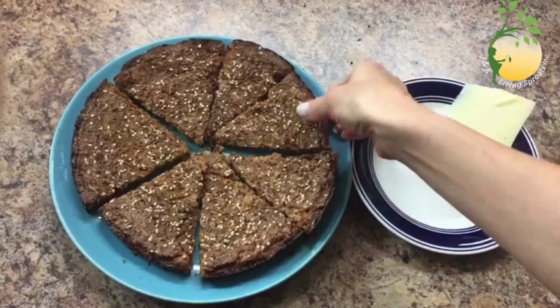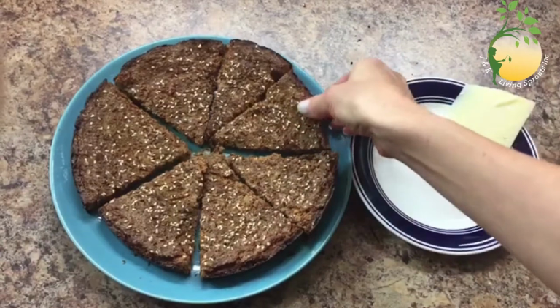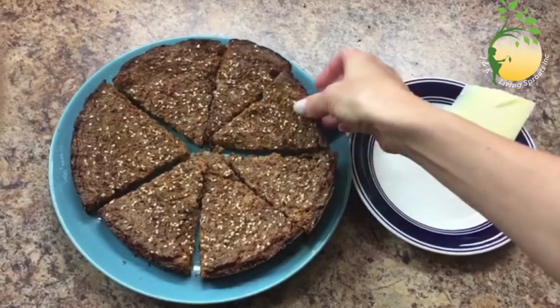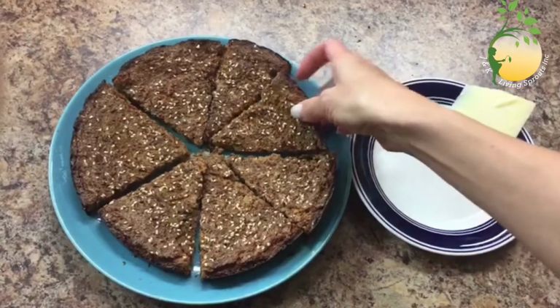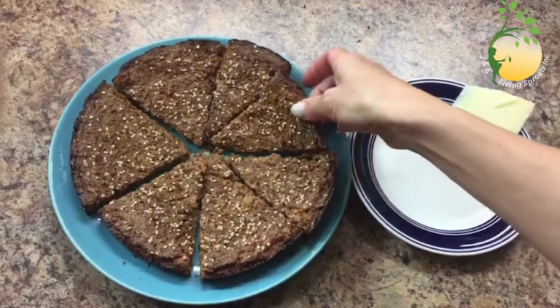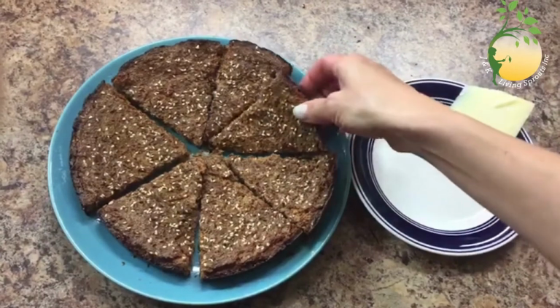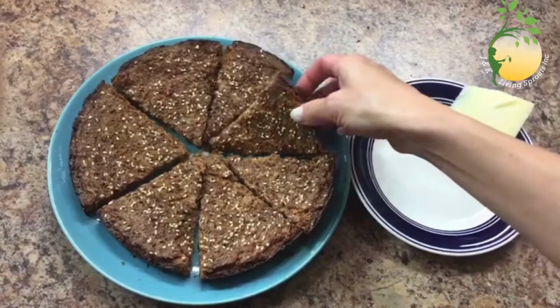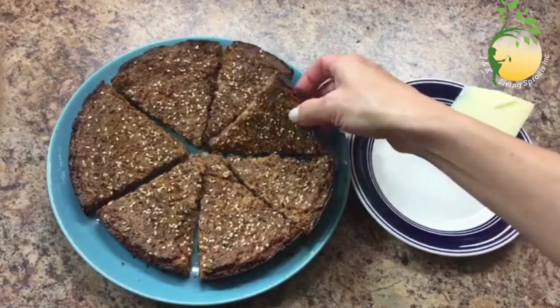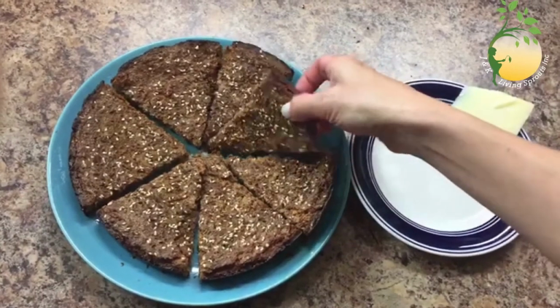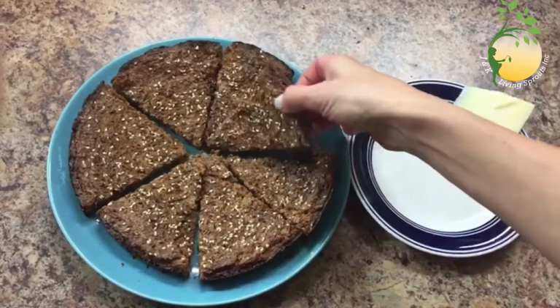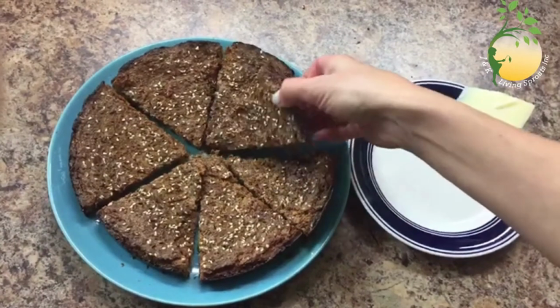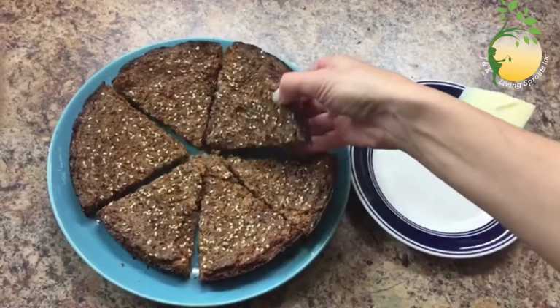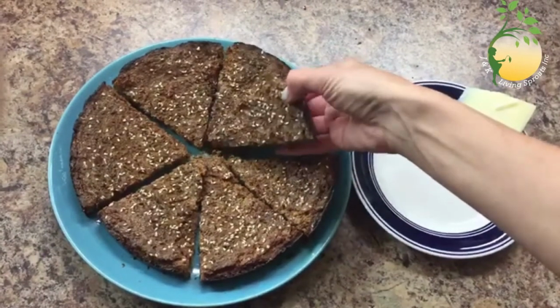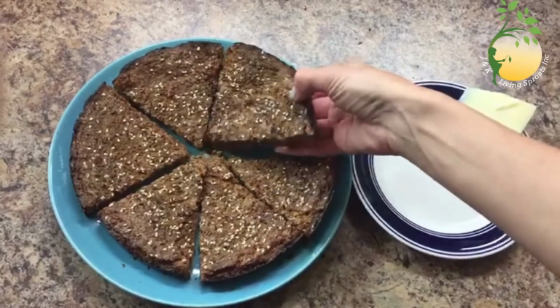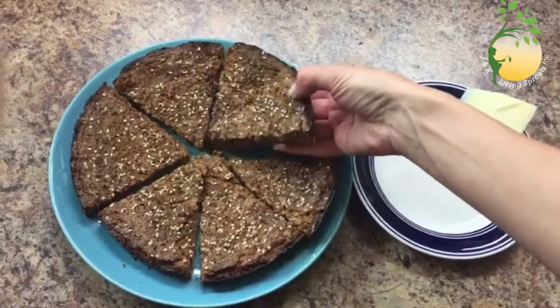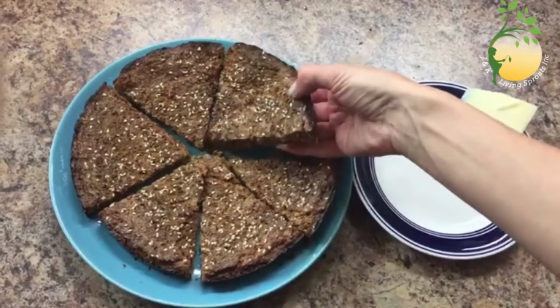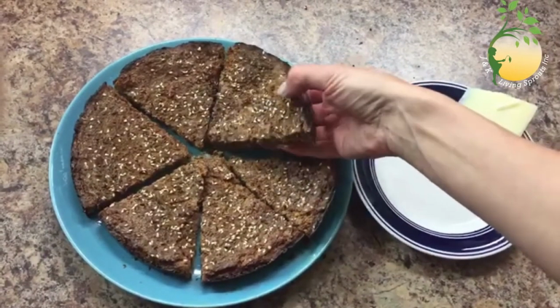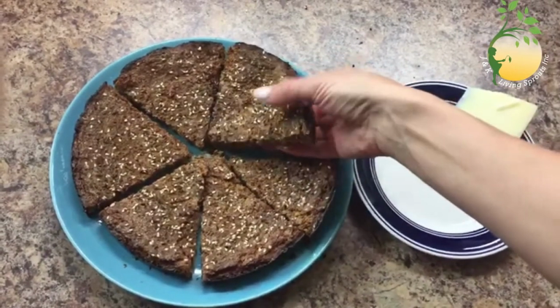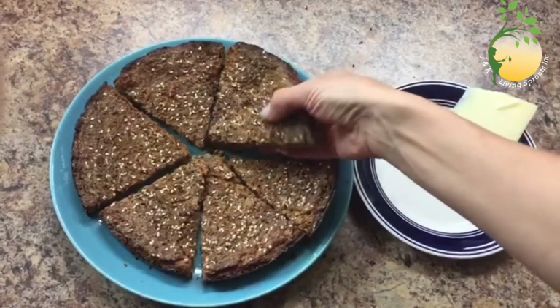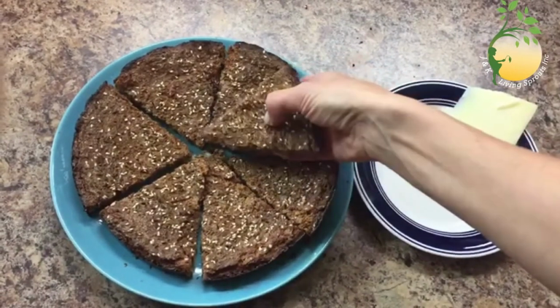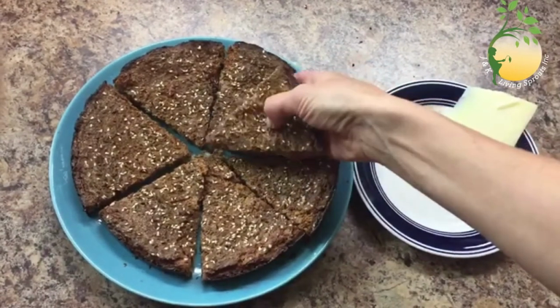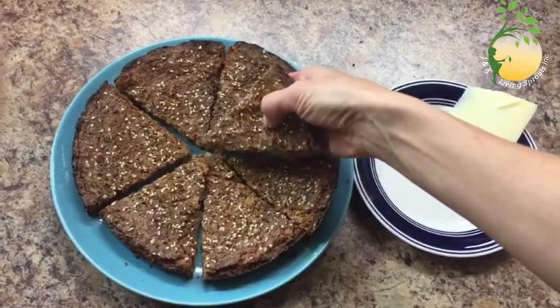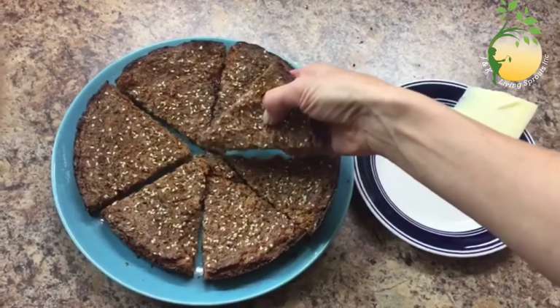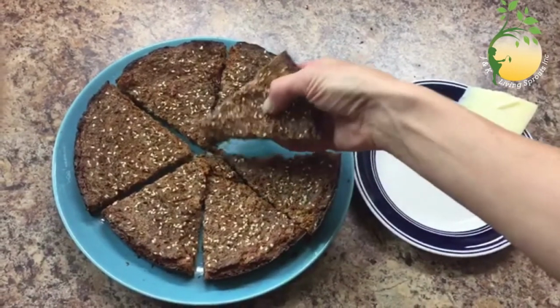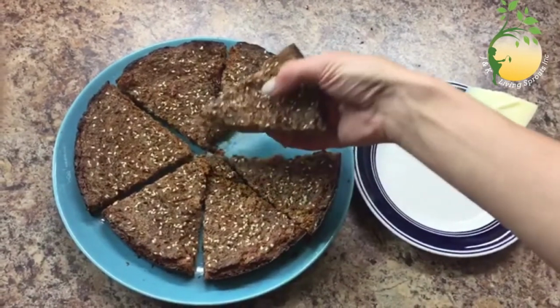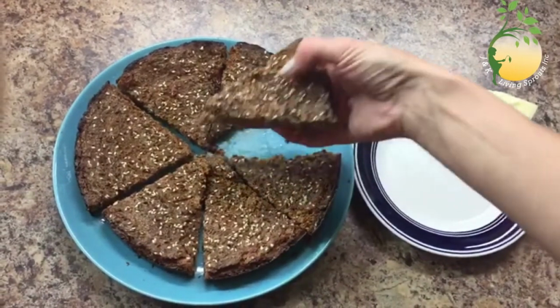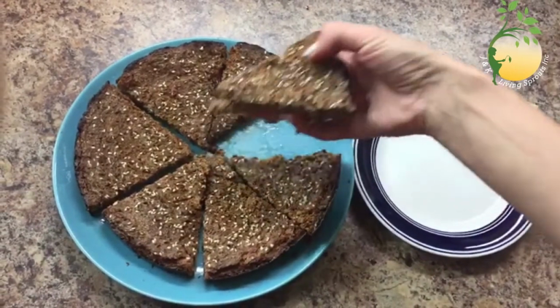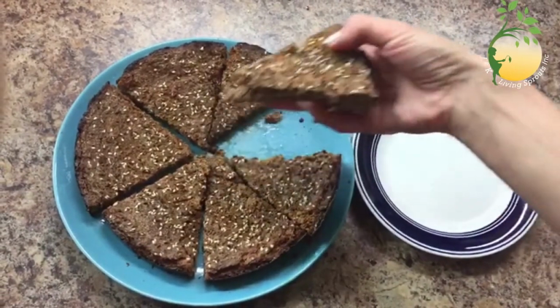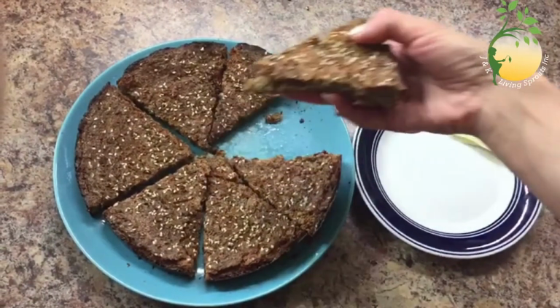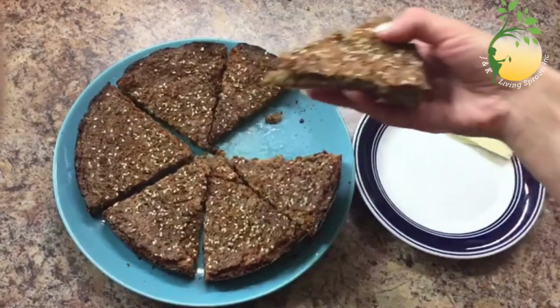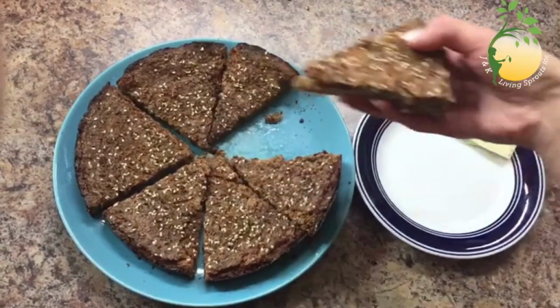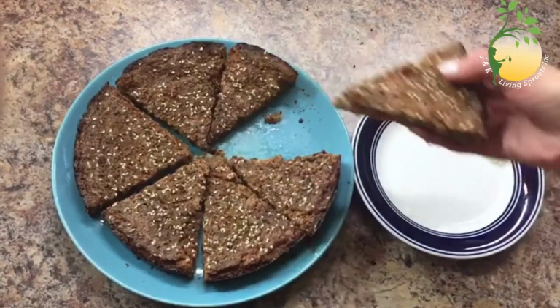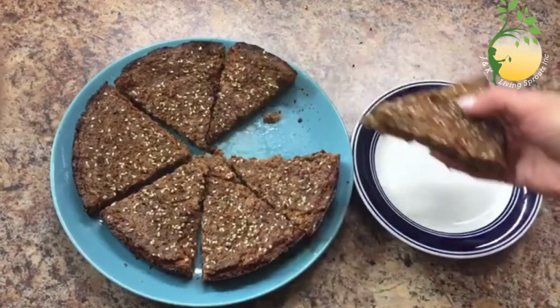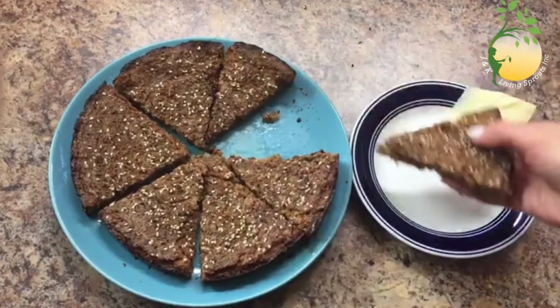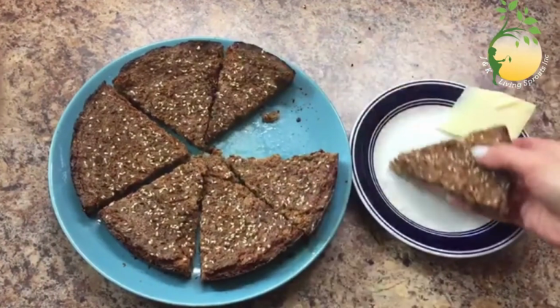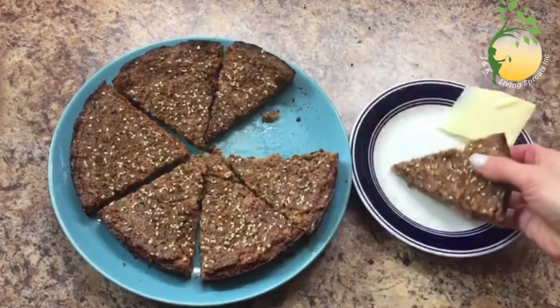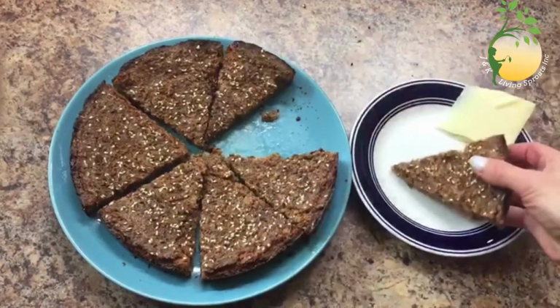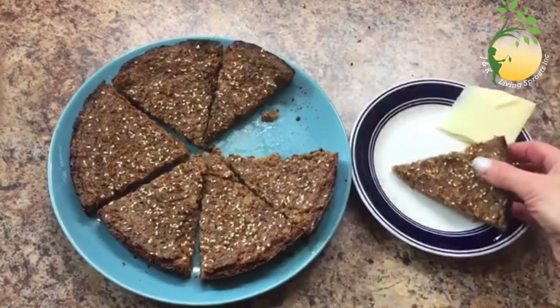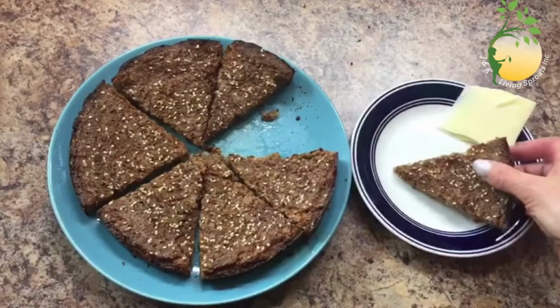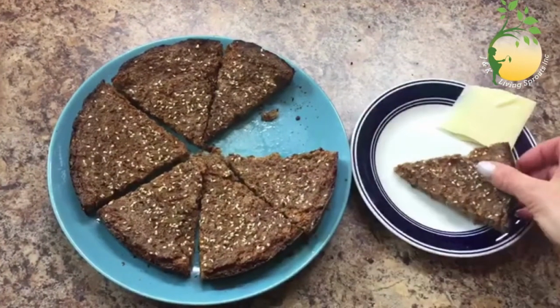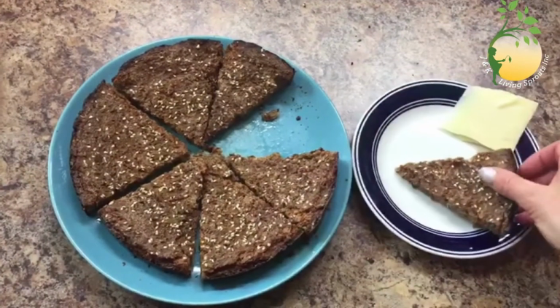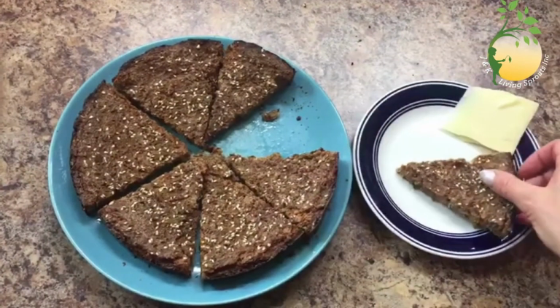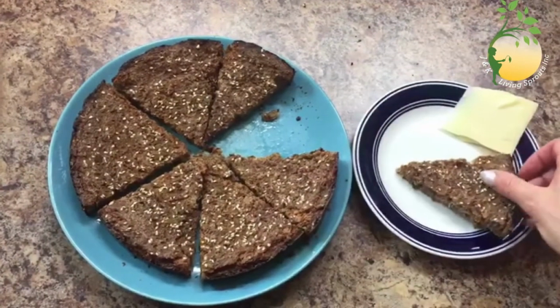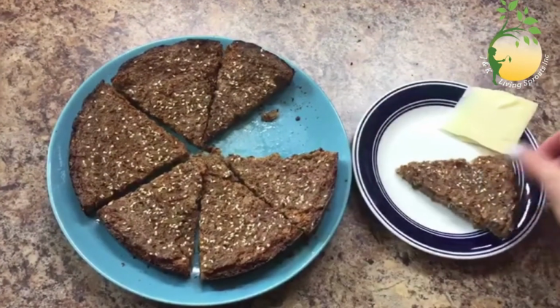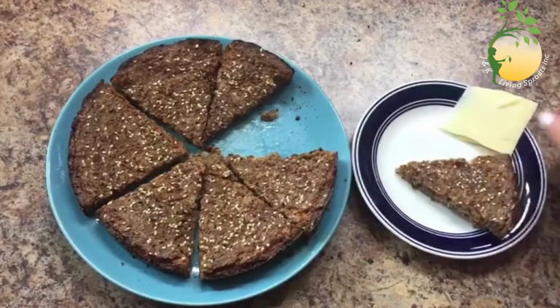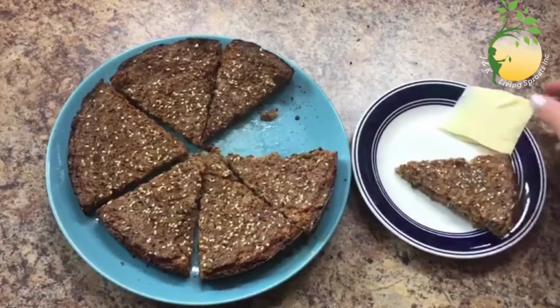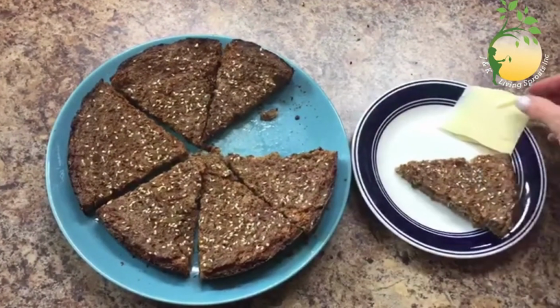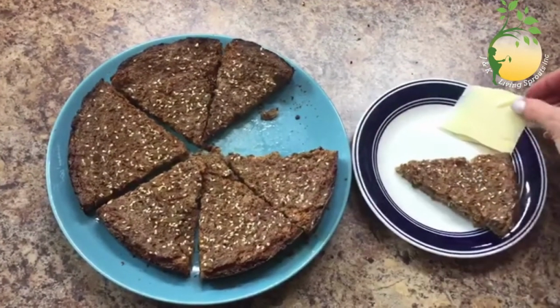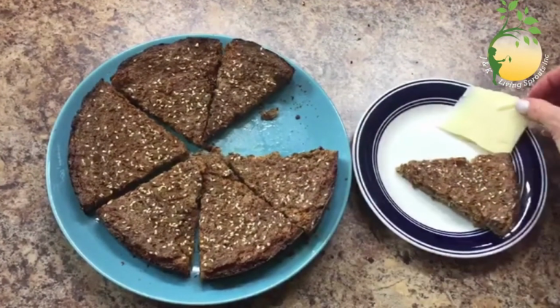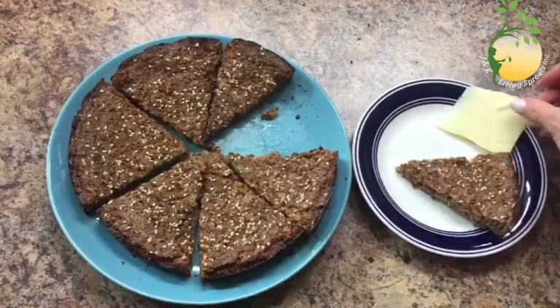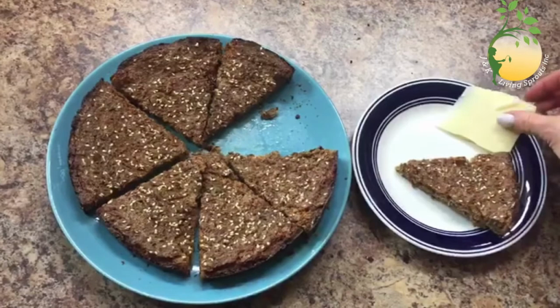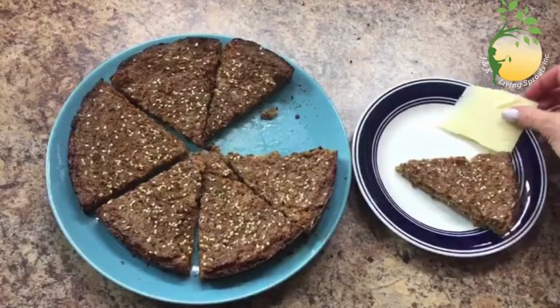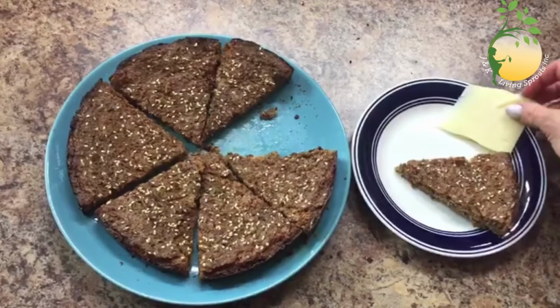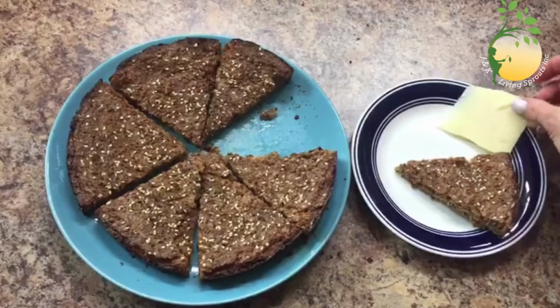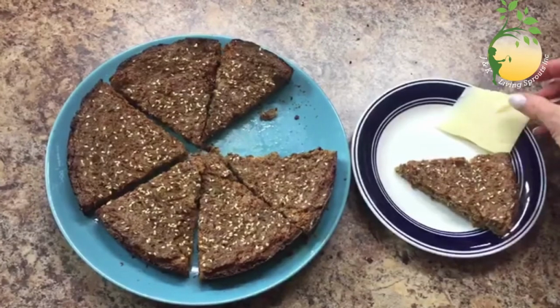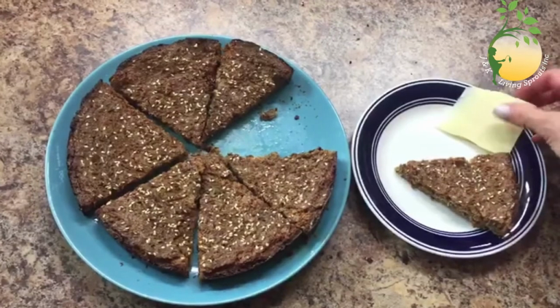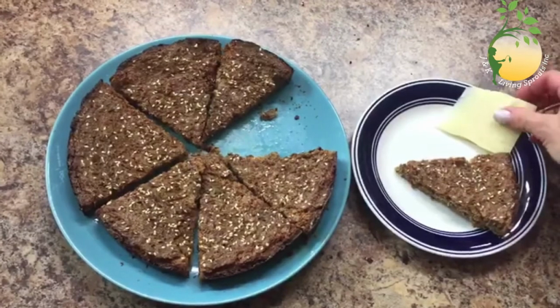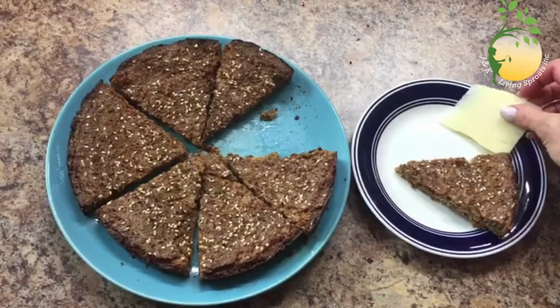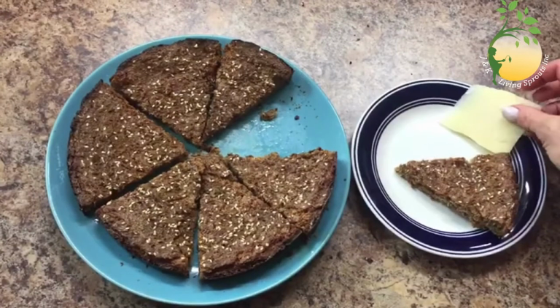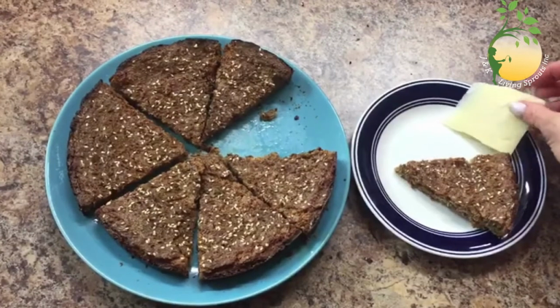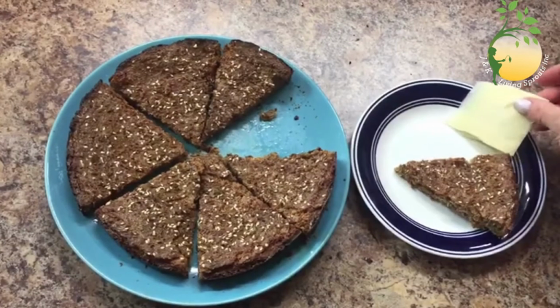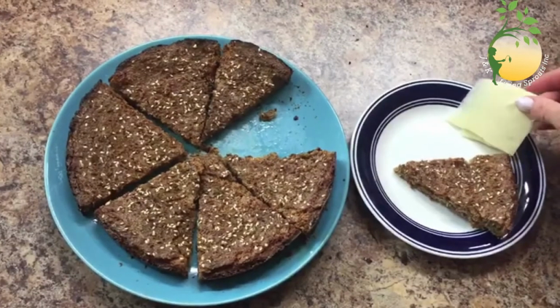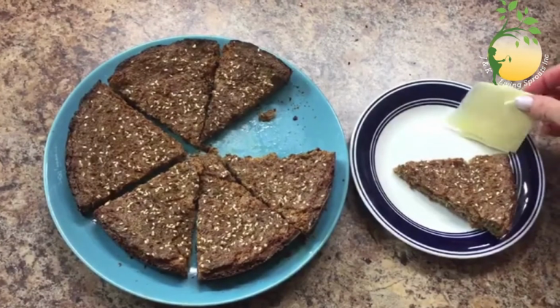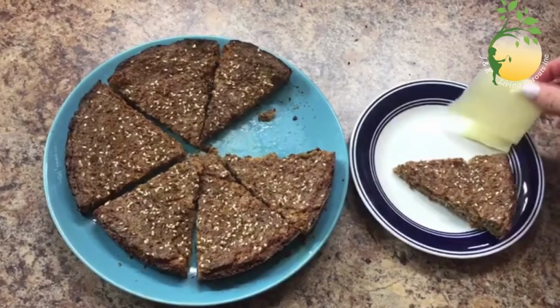Enjoy your lunch or dinner with this delicious bread and have a wonderful day.